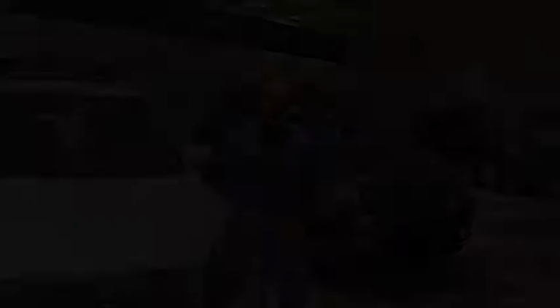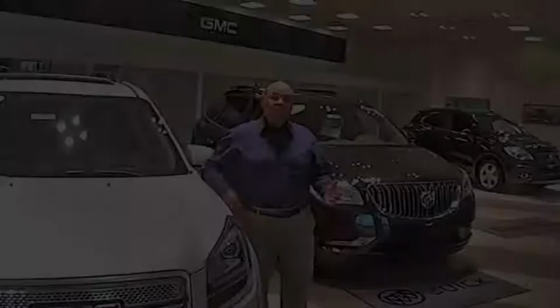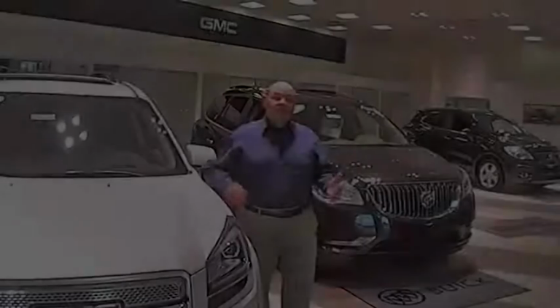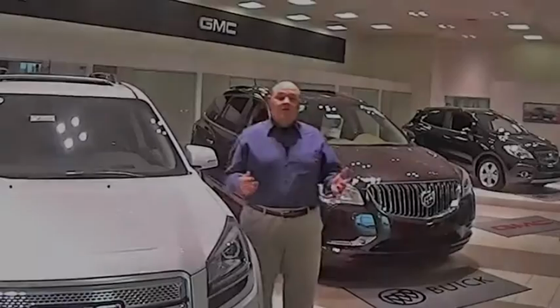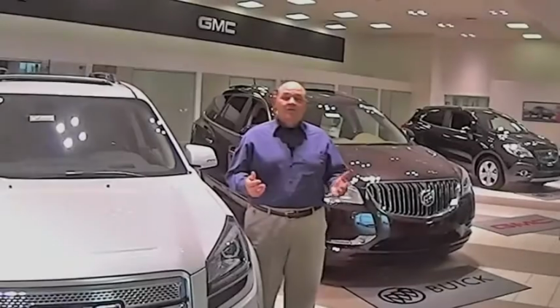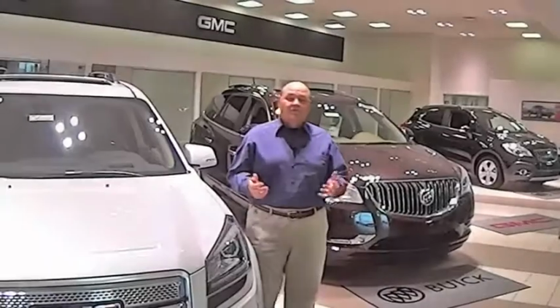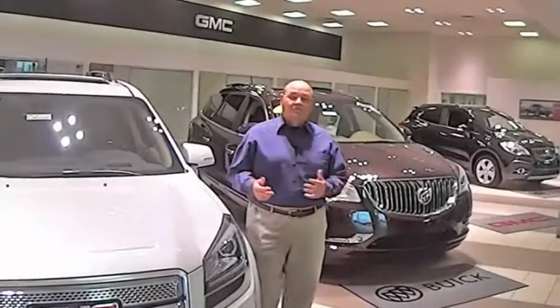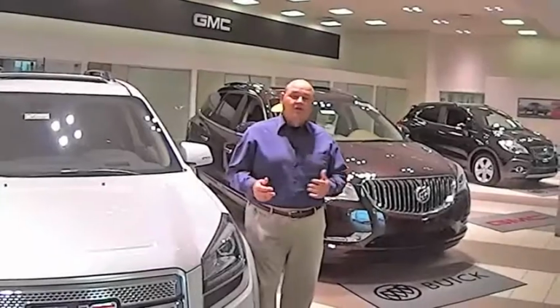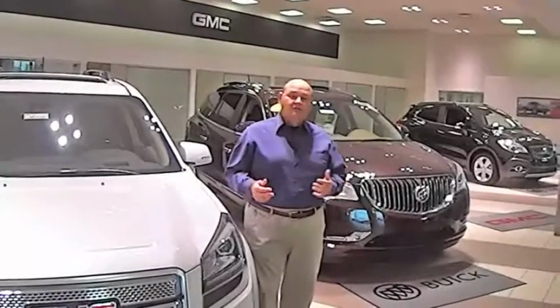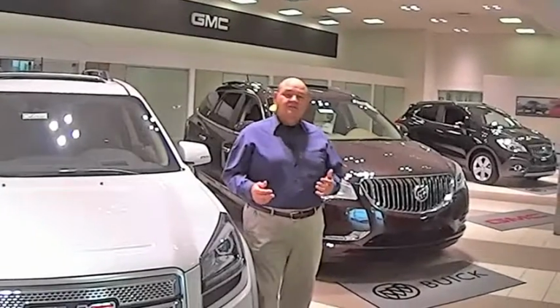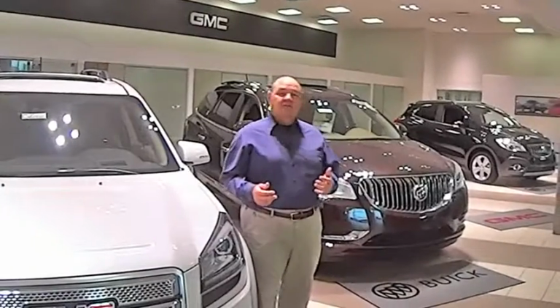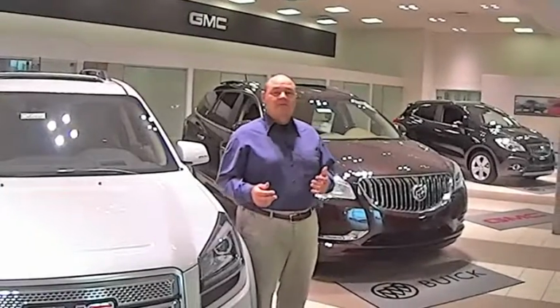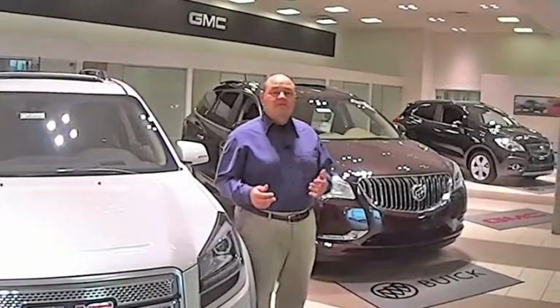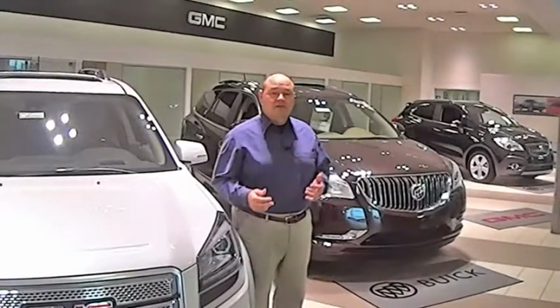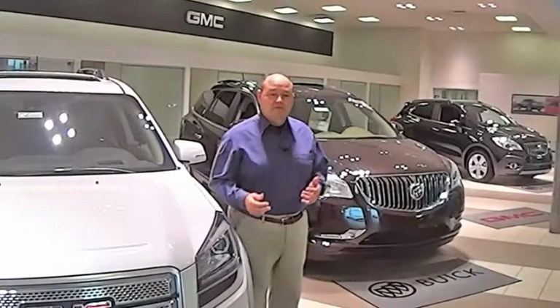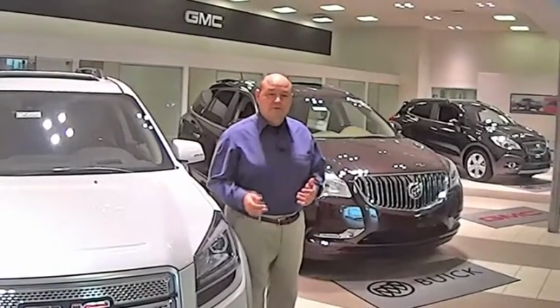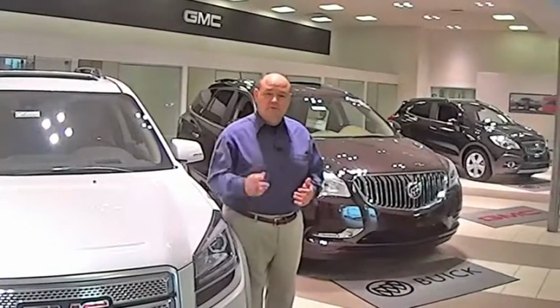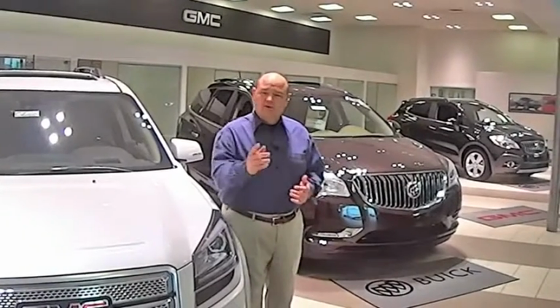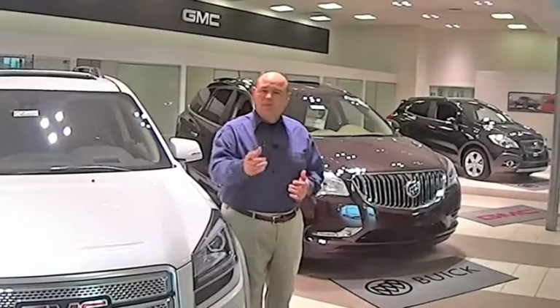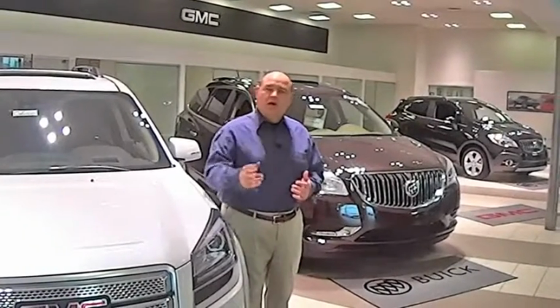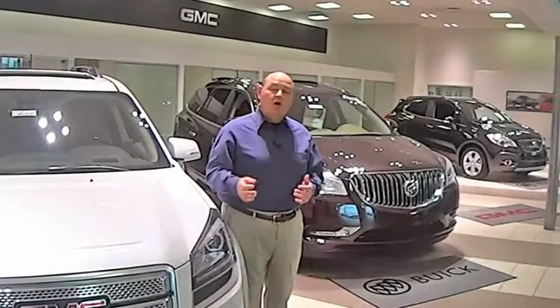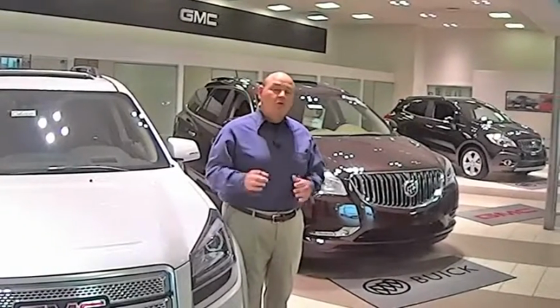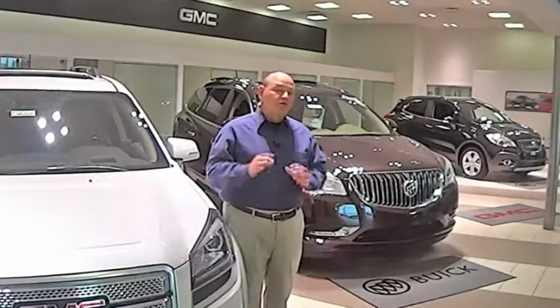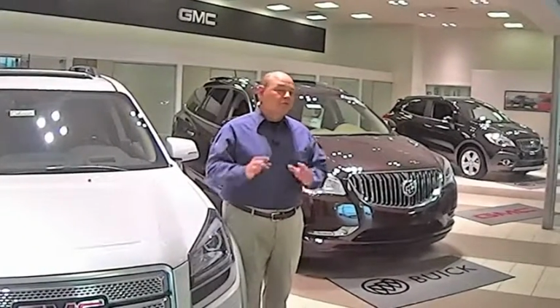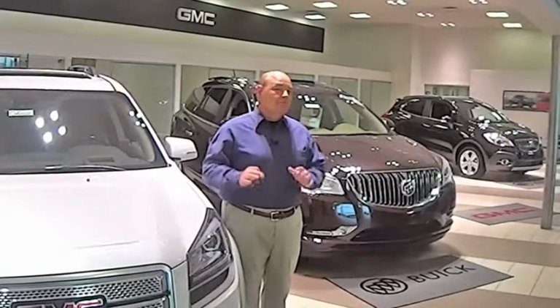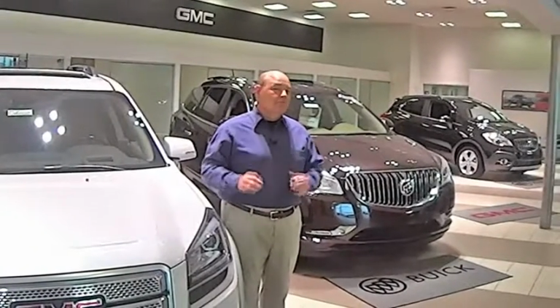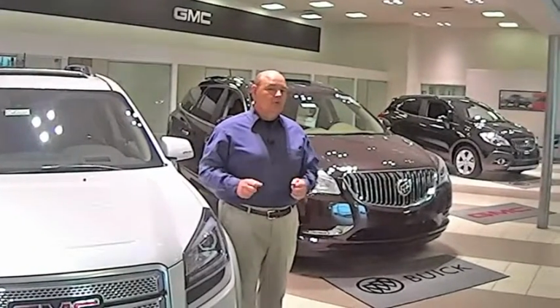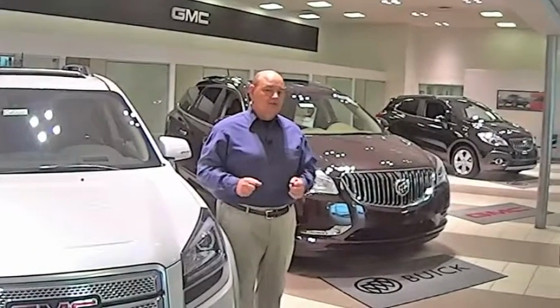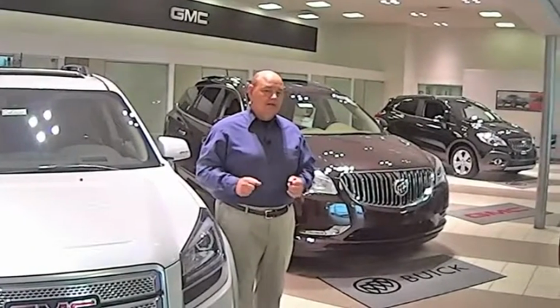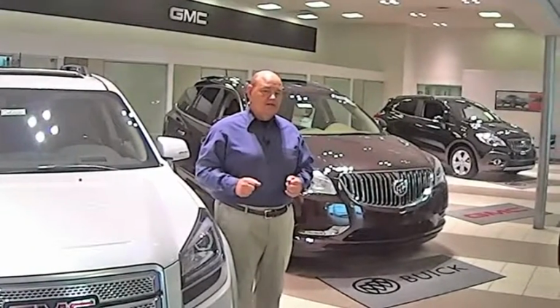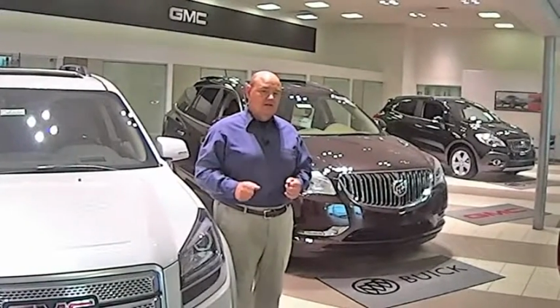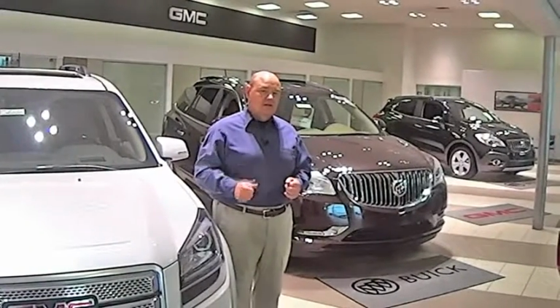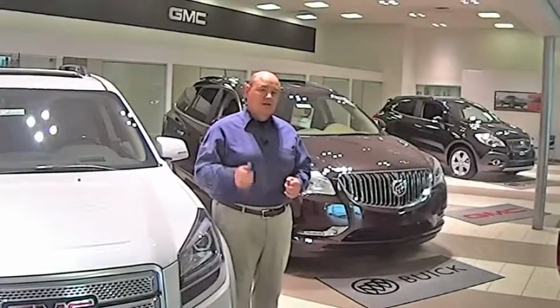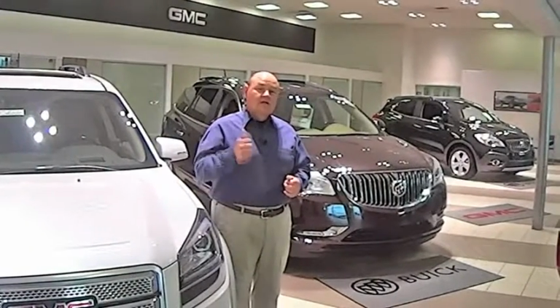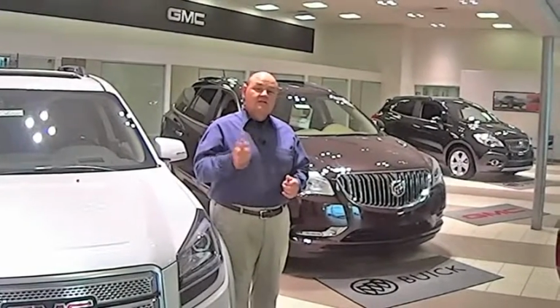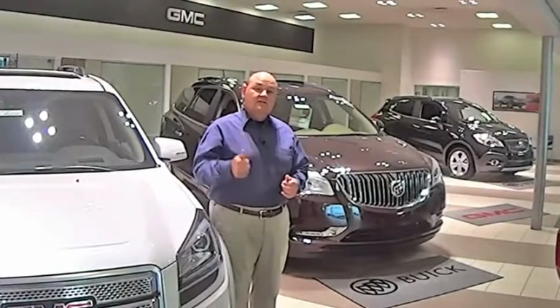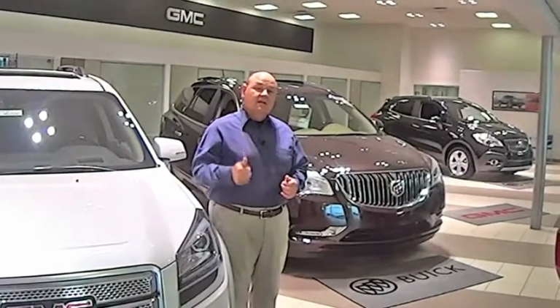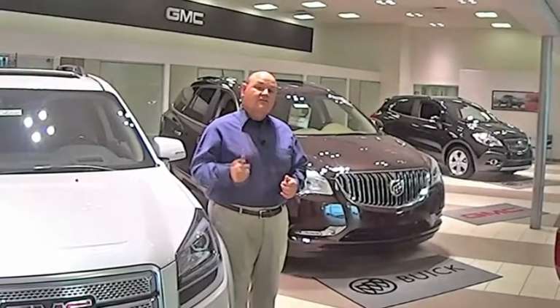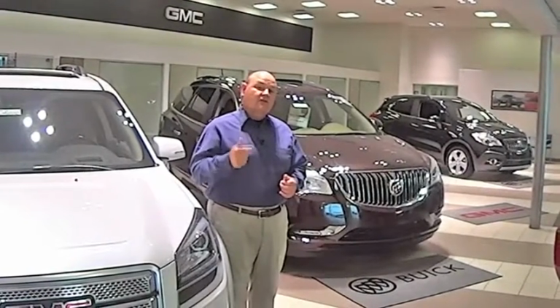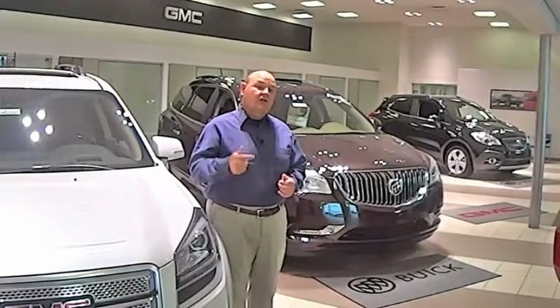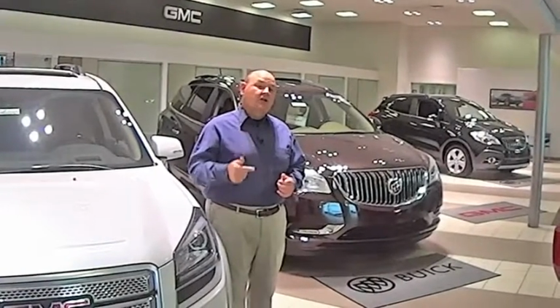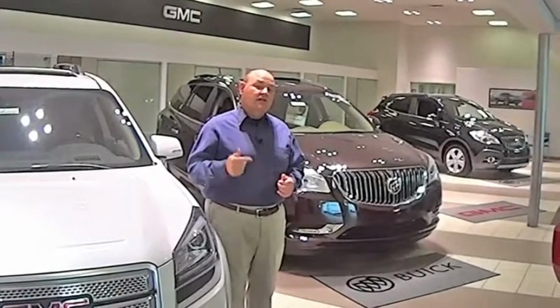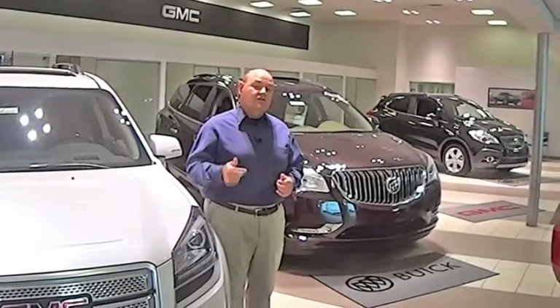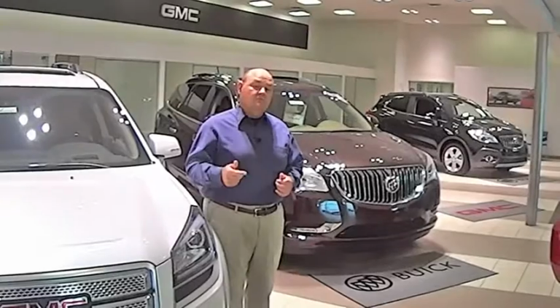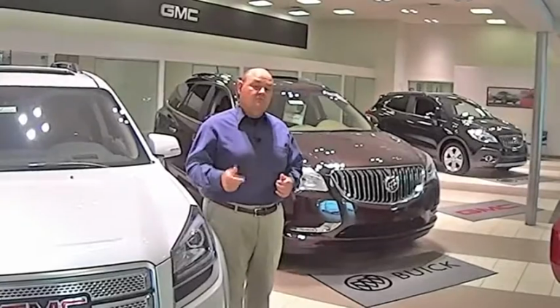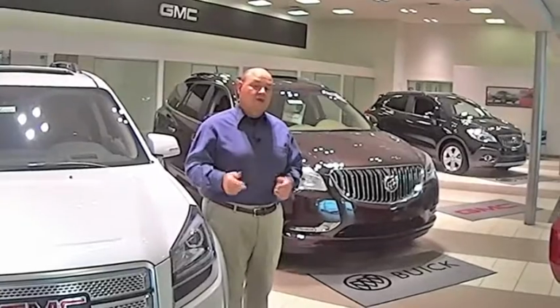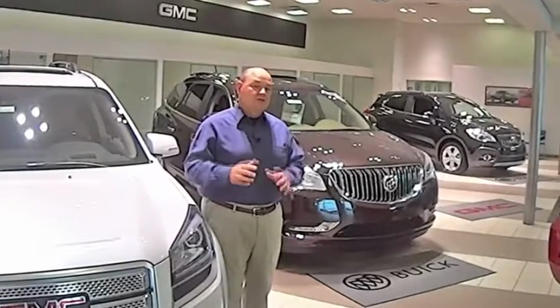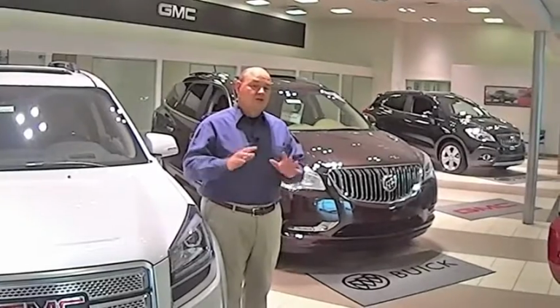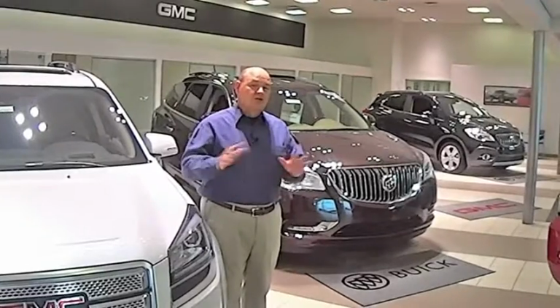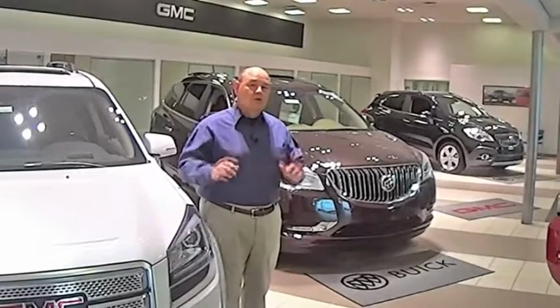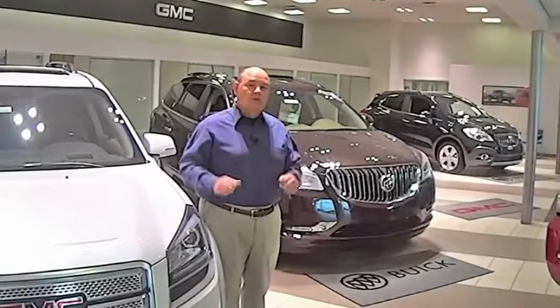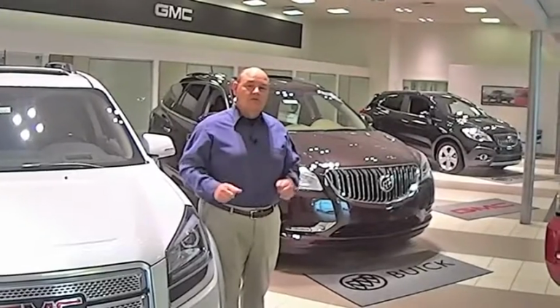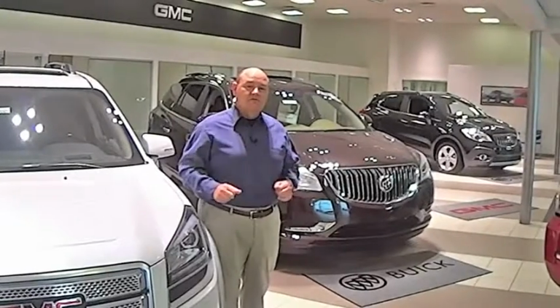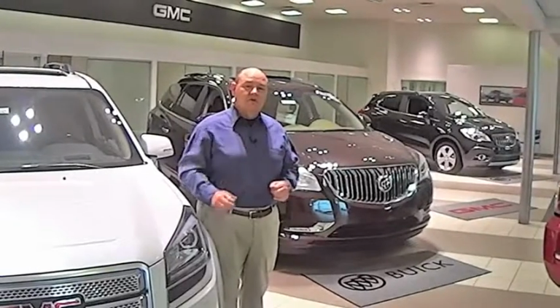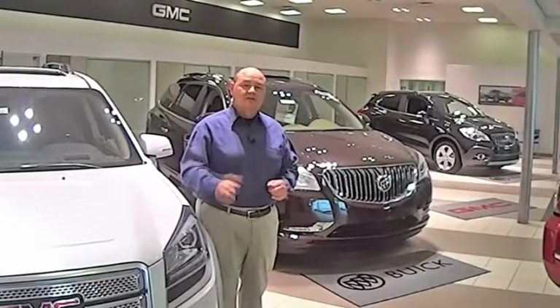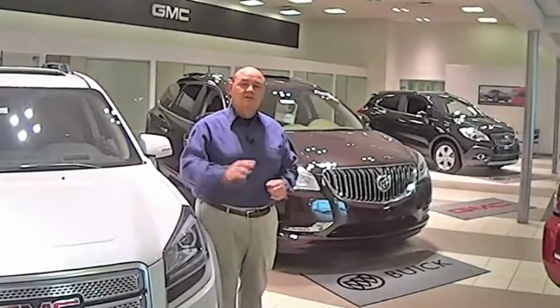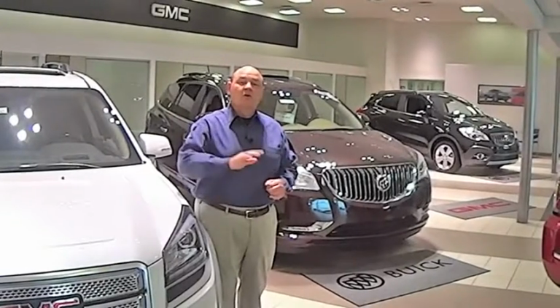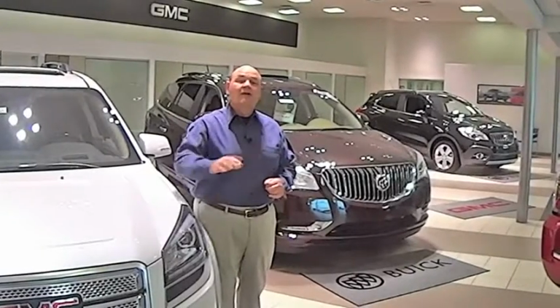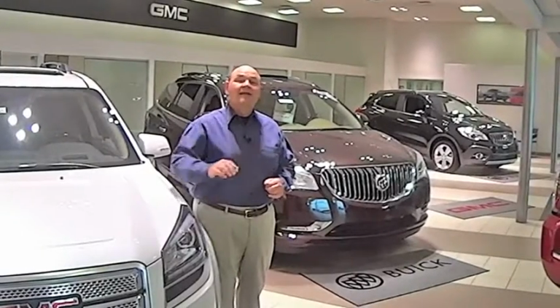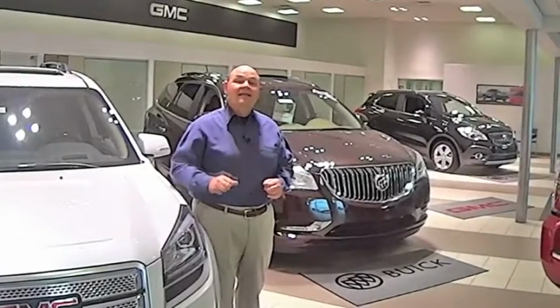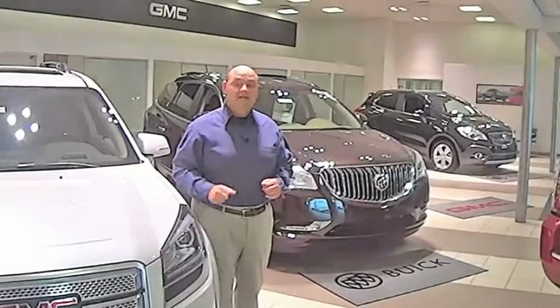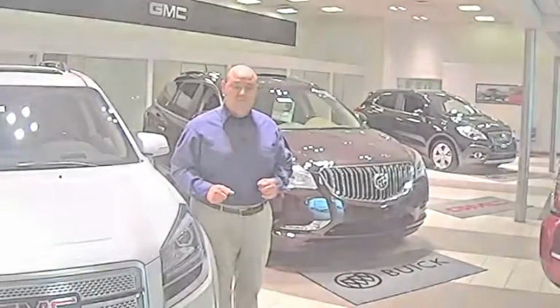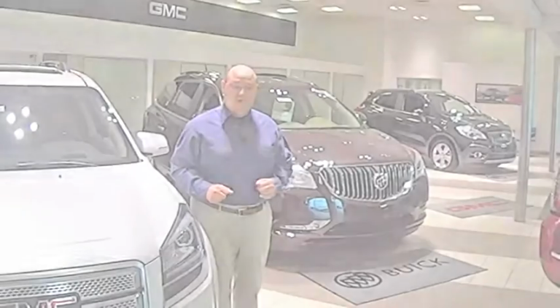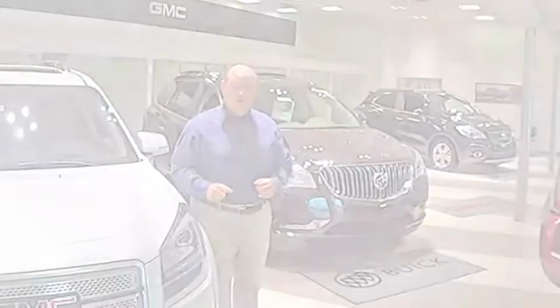Hi, it's Rick Corey from the Ferguson Family of Dealerships. When you buy a car, there are three important things to know: selection, location, and price. No one beats Ferguson on any of those.